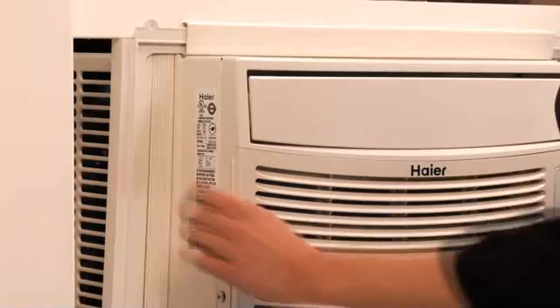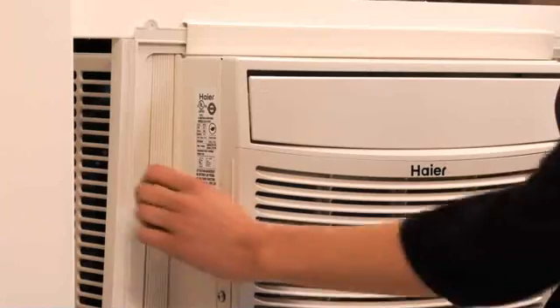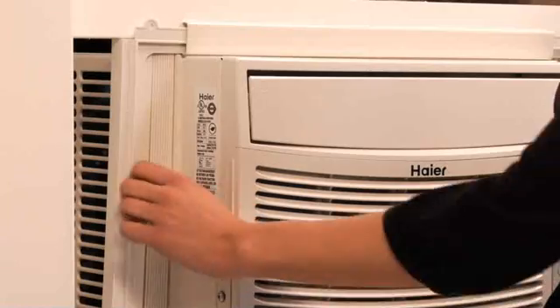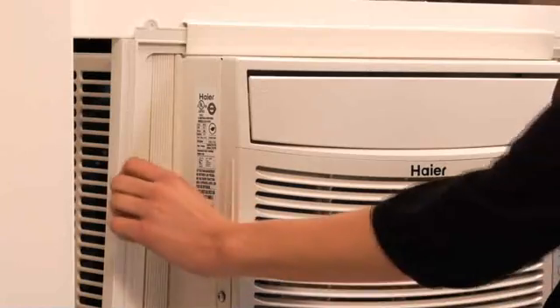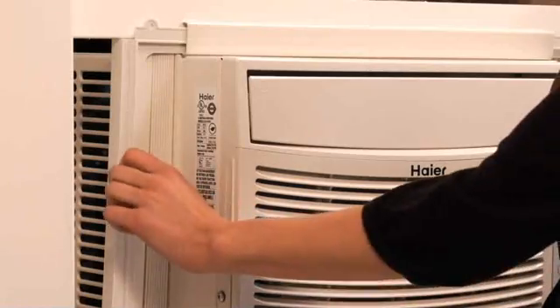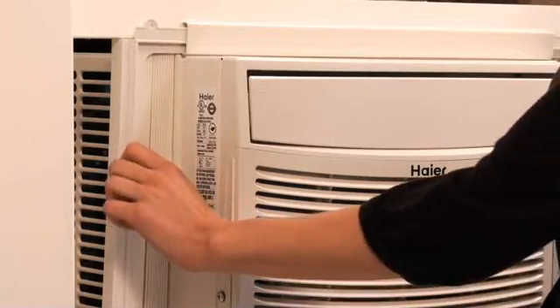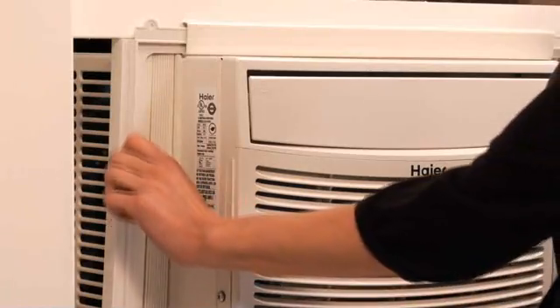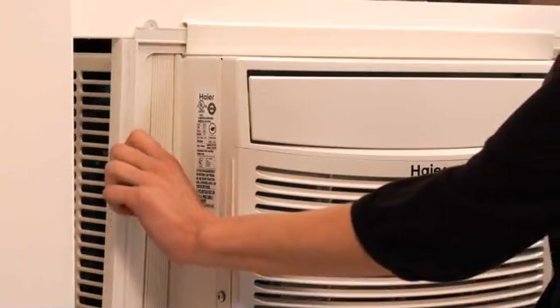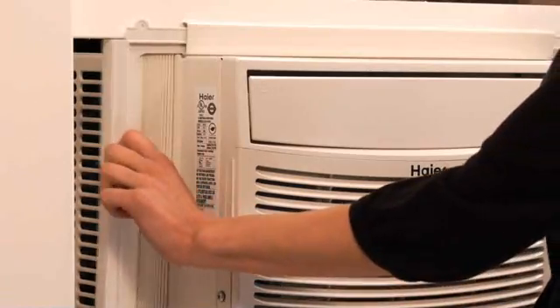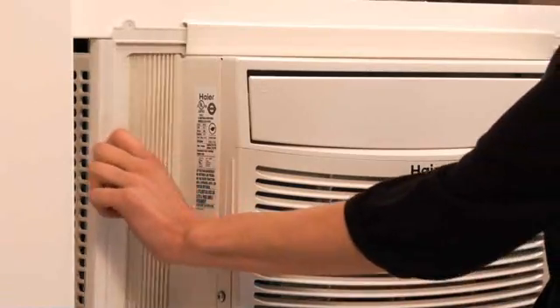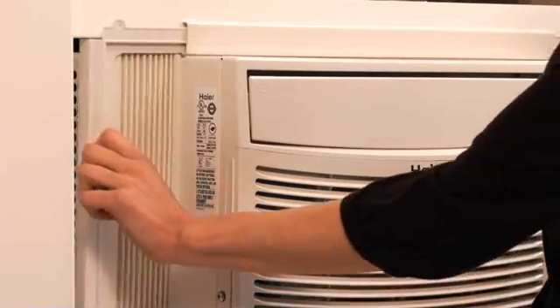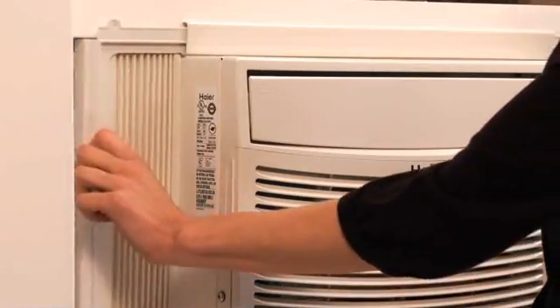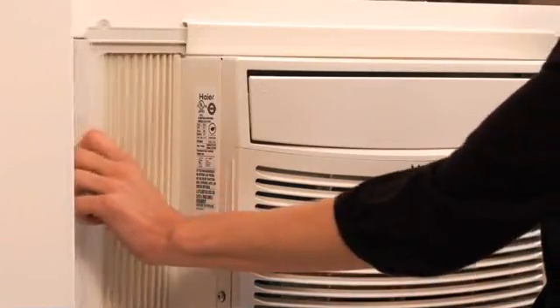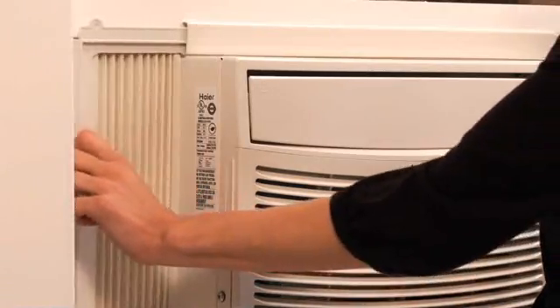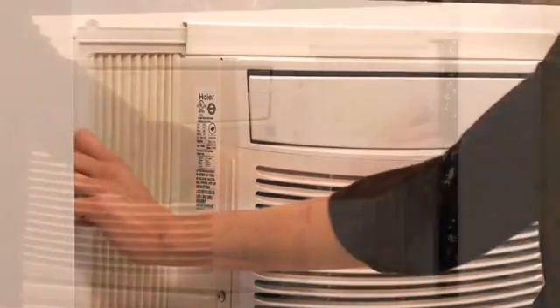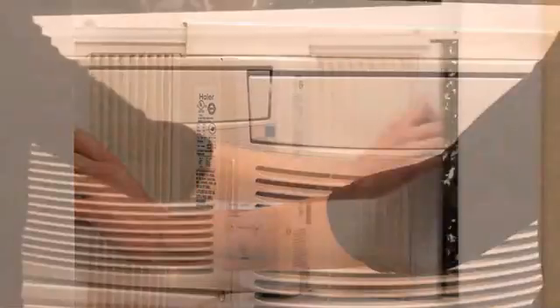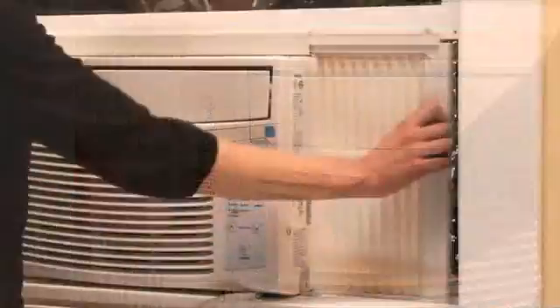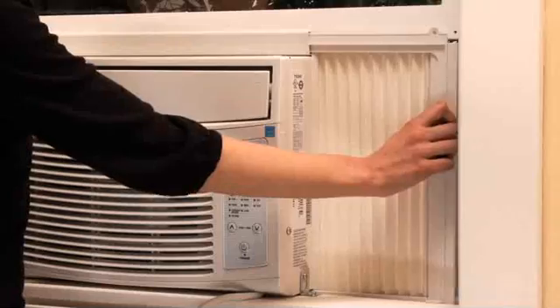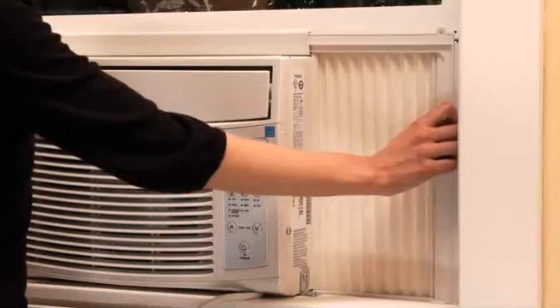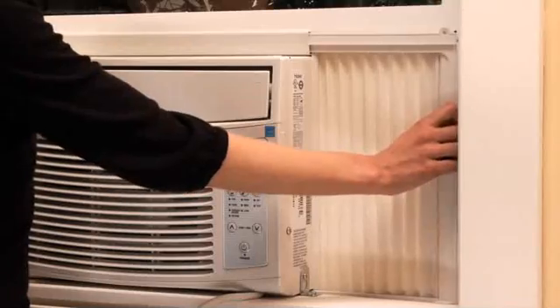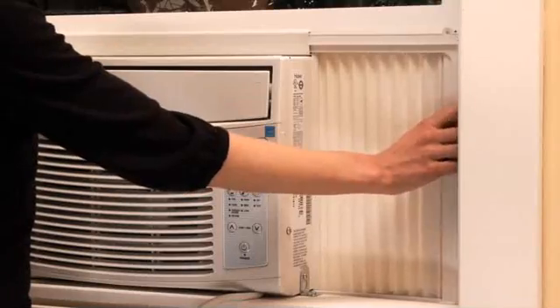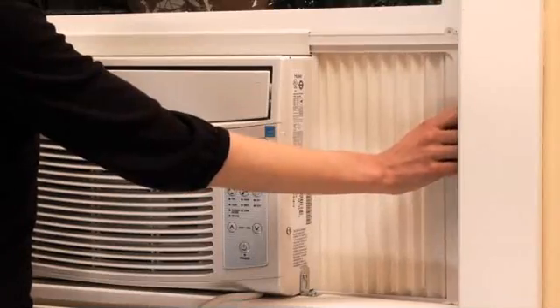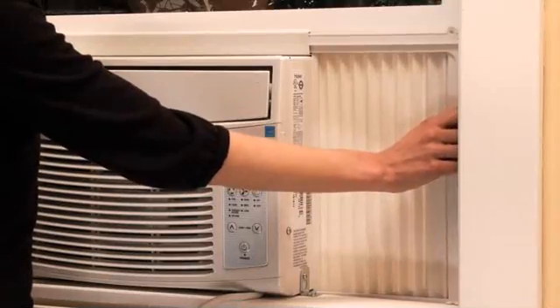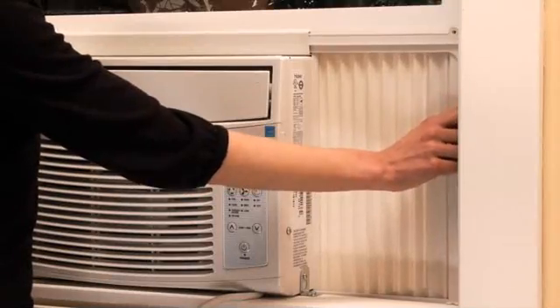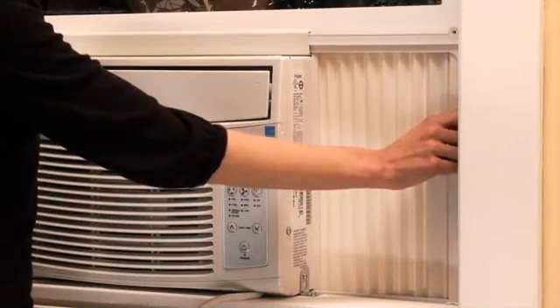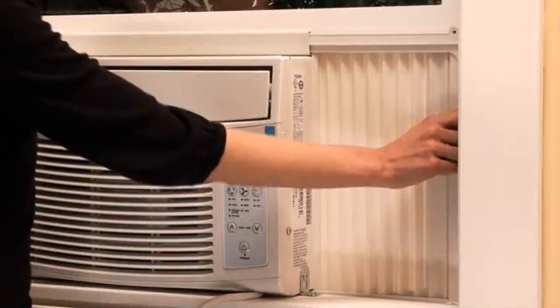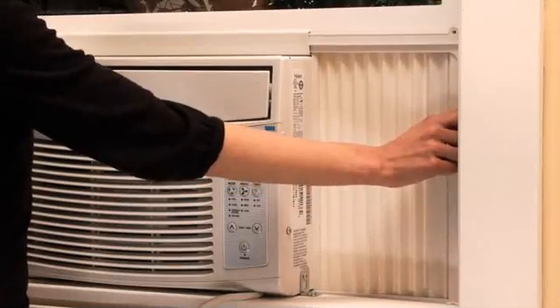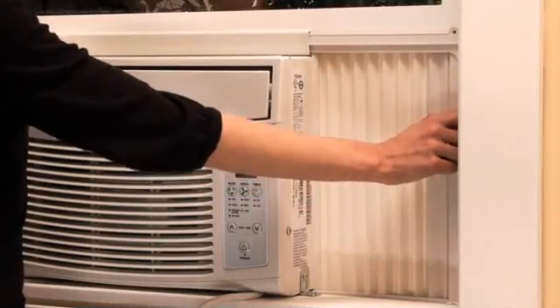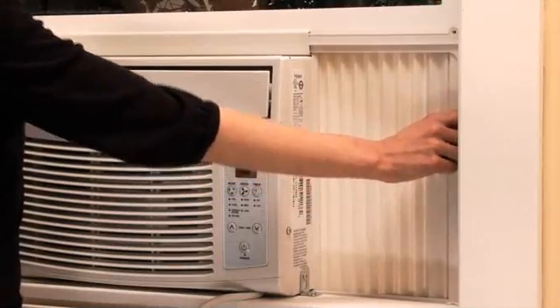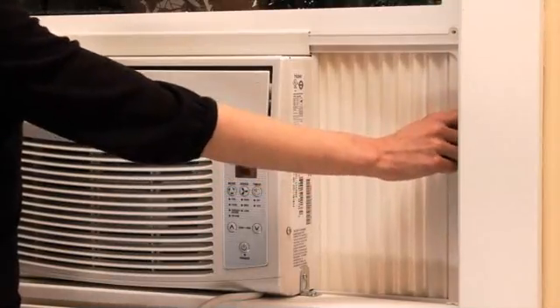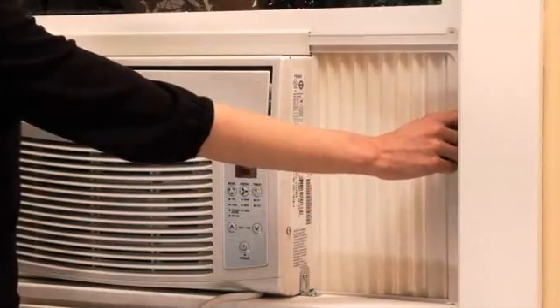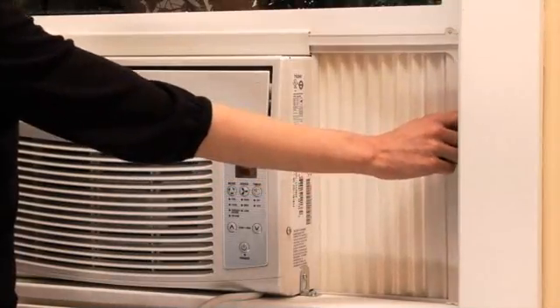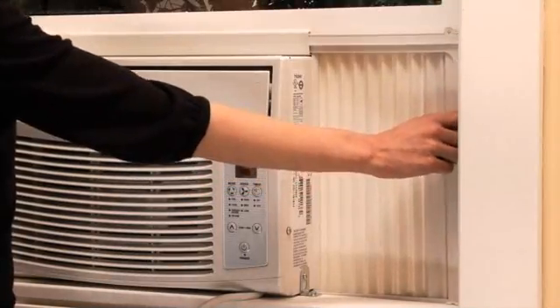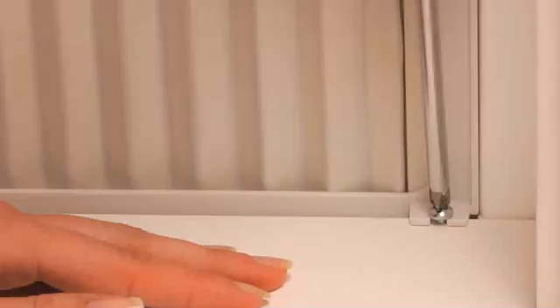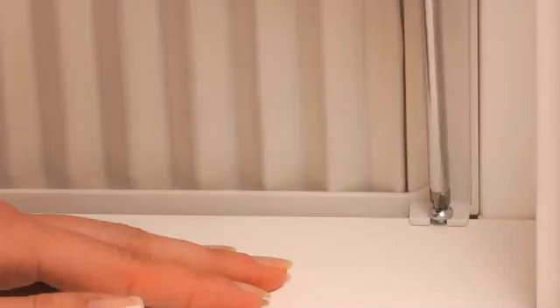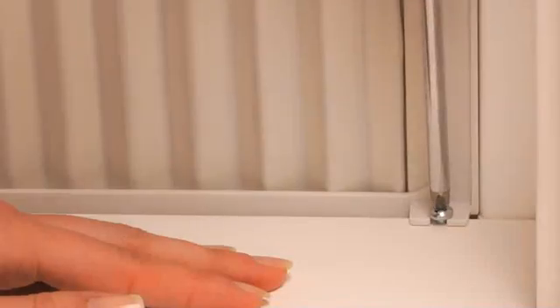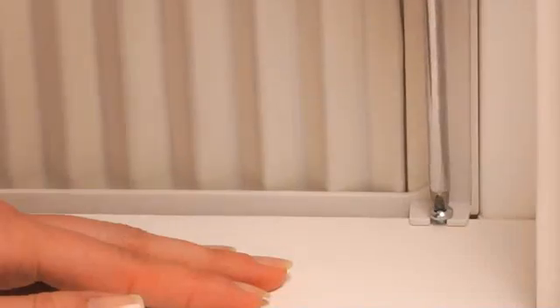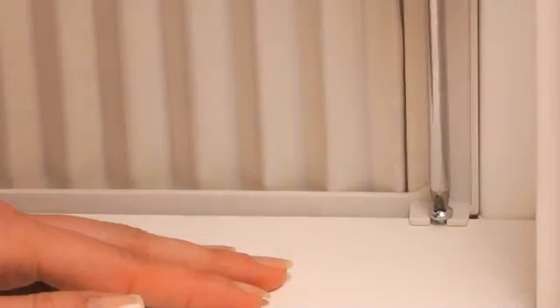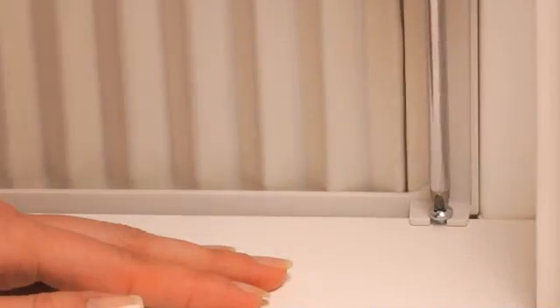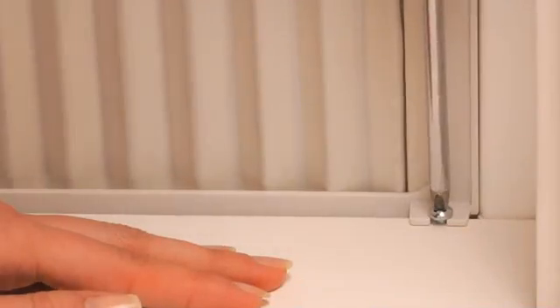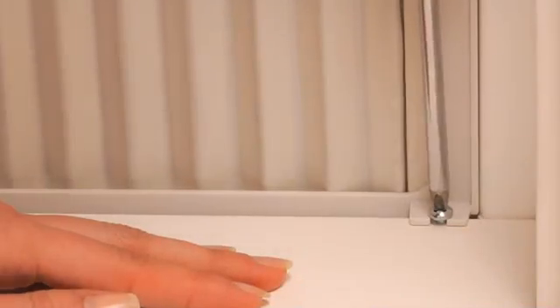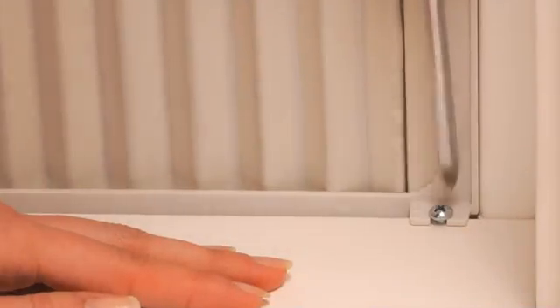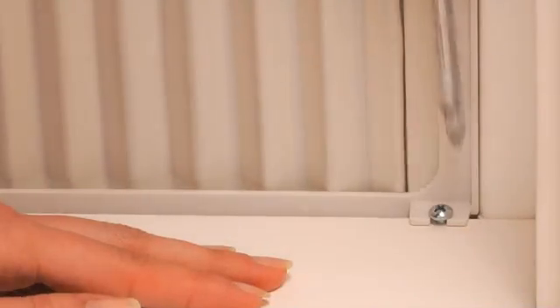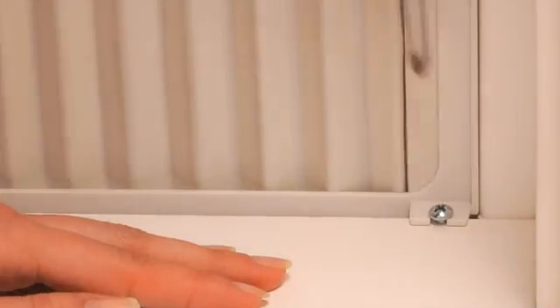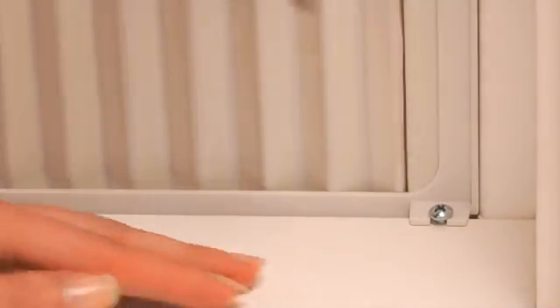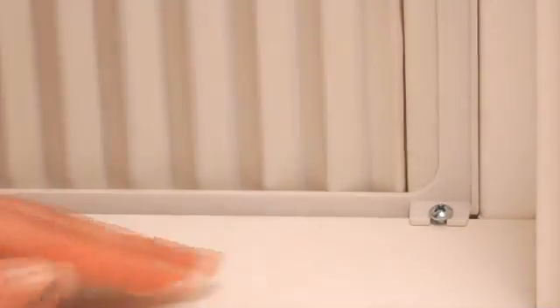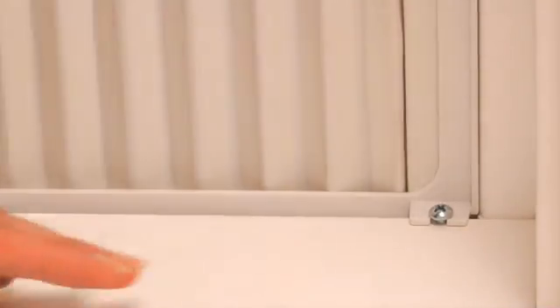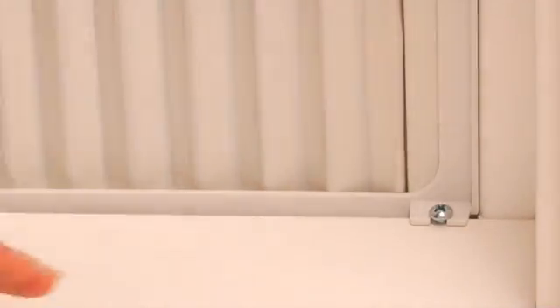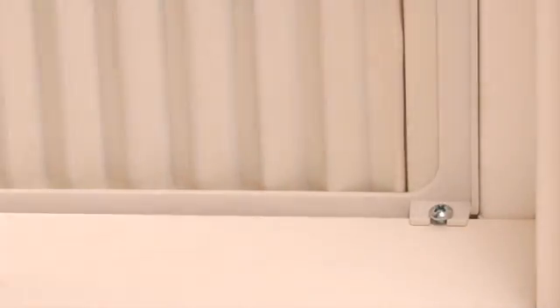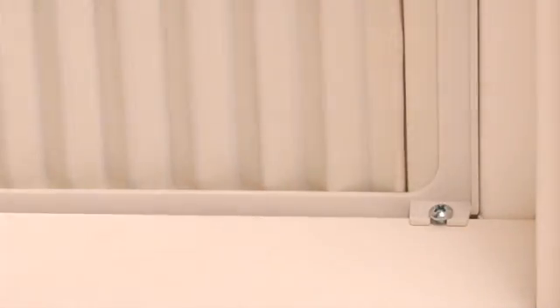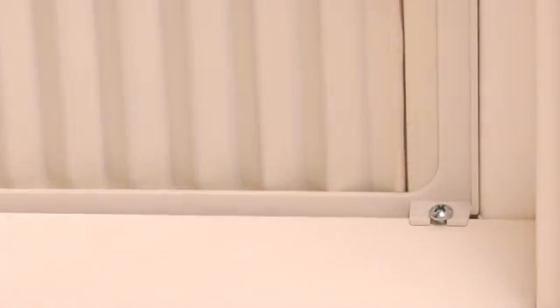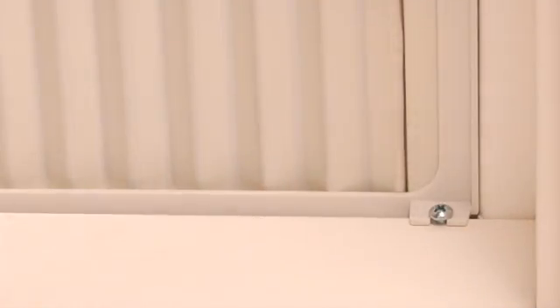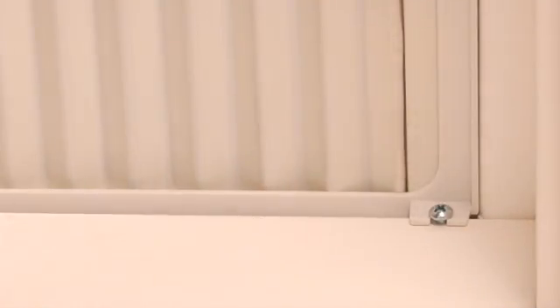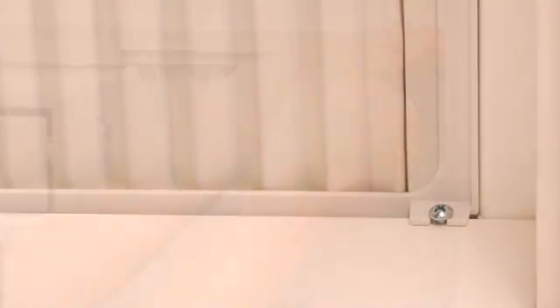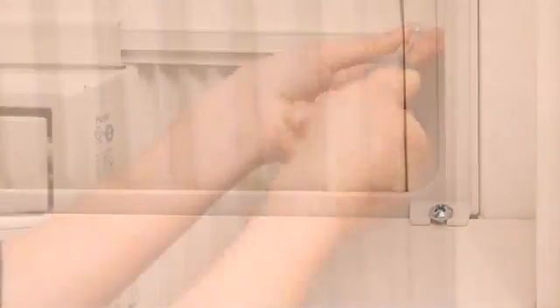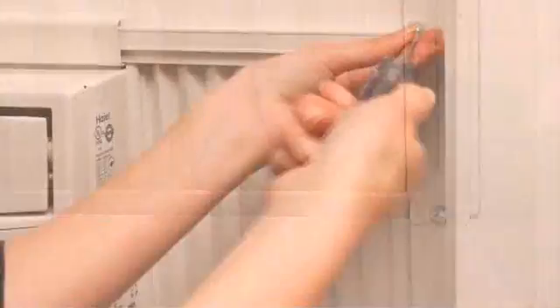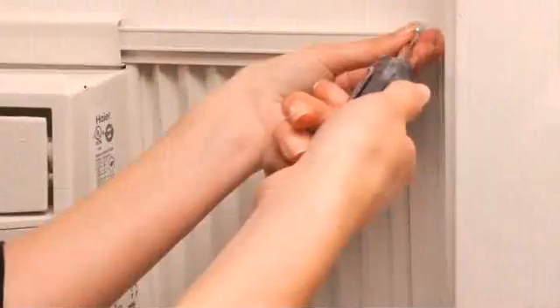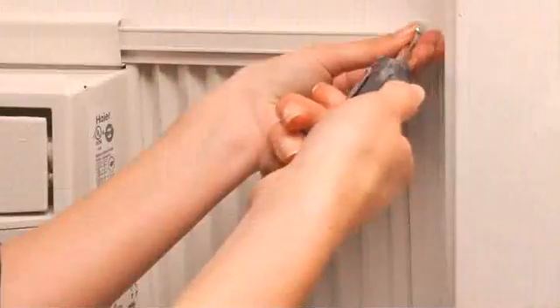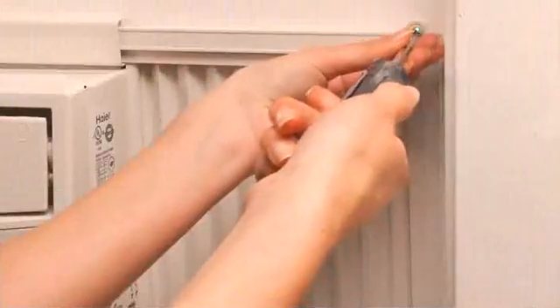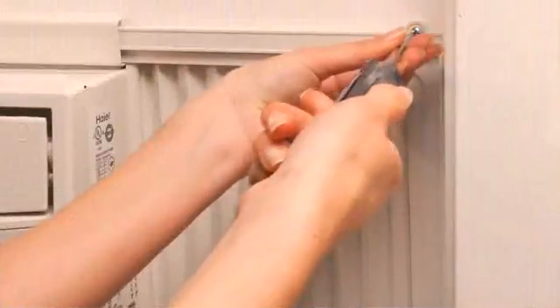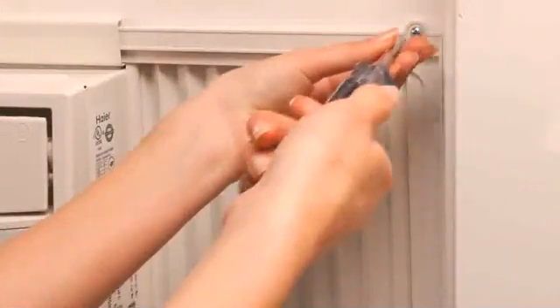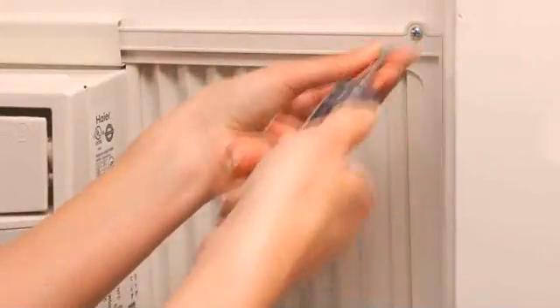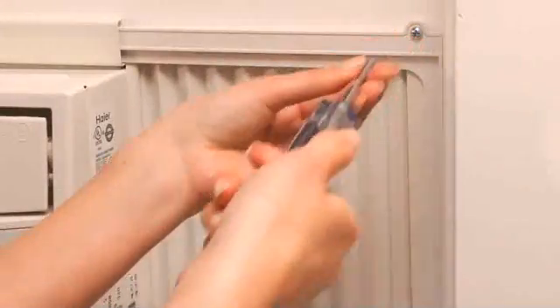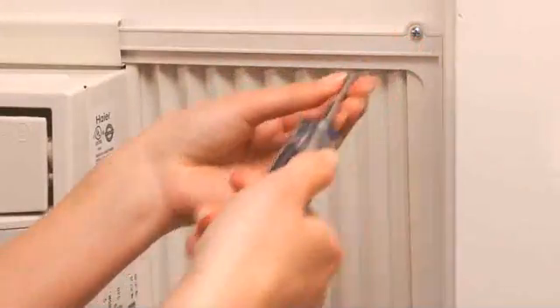Expand both curtains to fit your window frame, then install four of the larger screws, one in each corner.